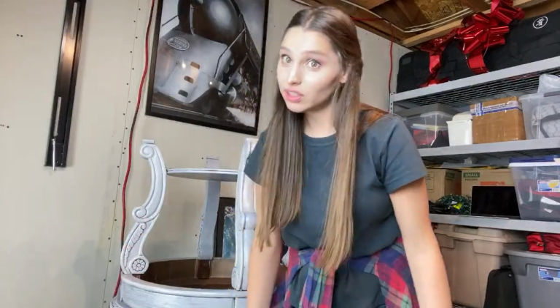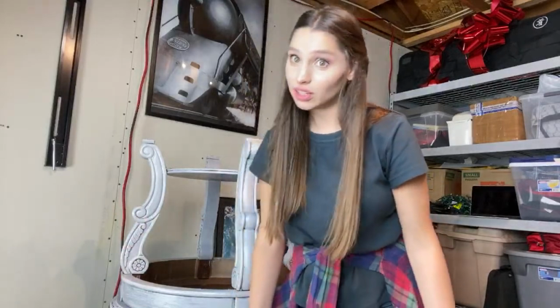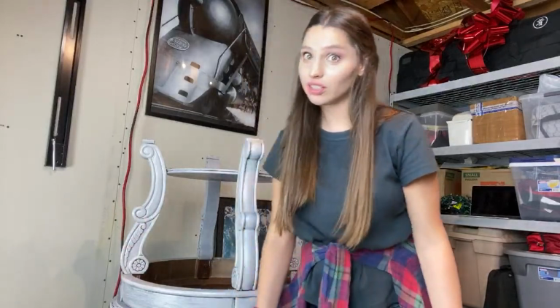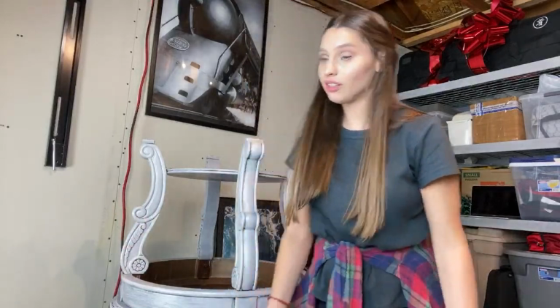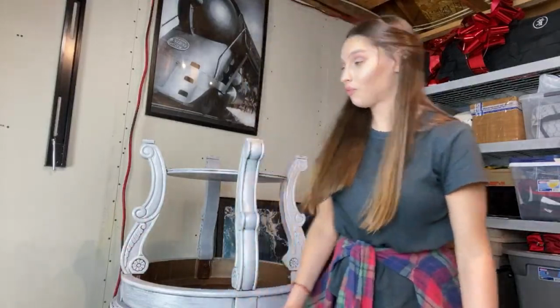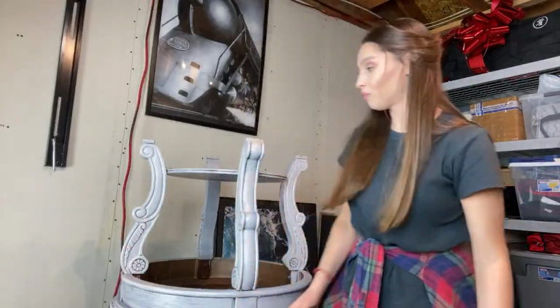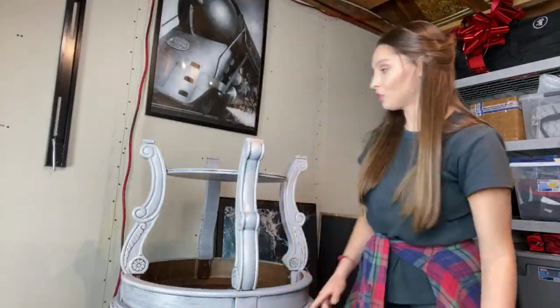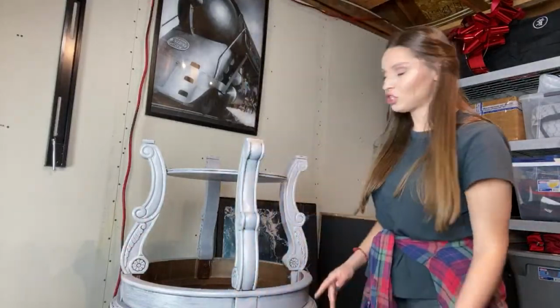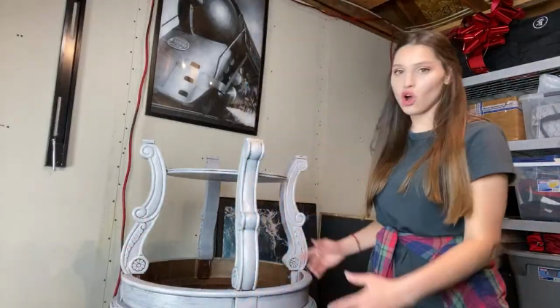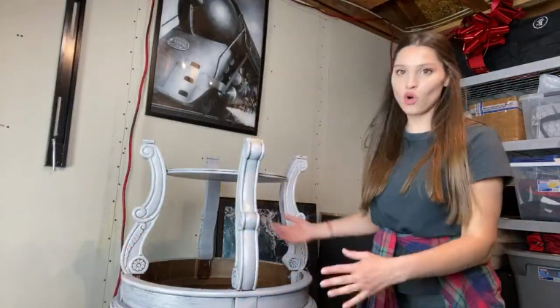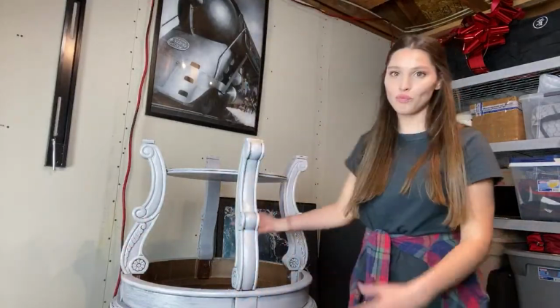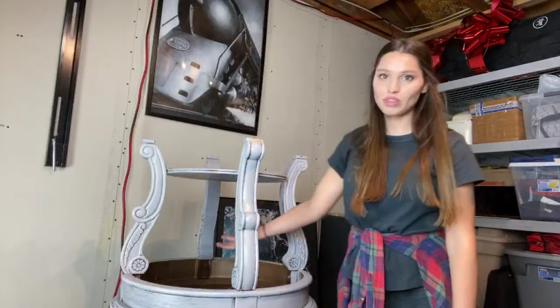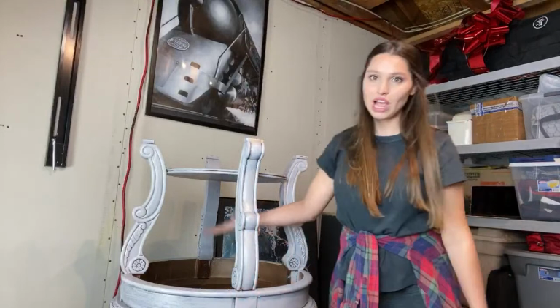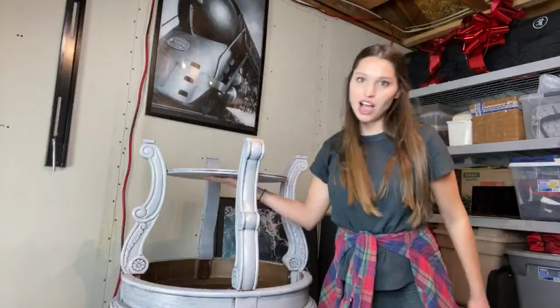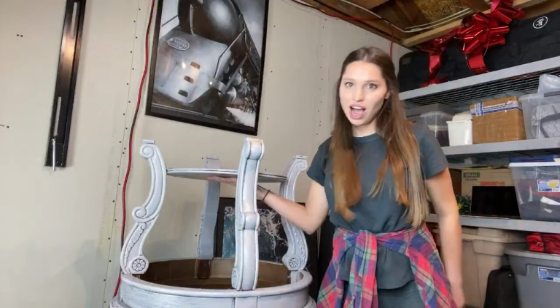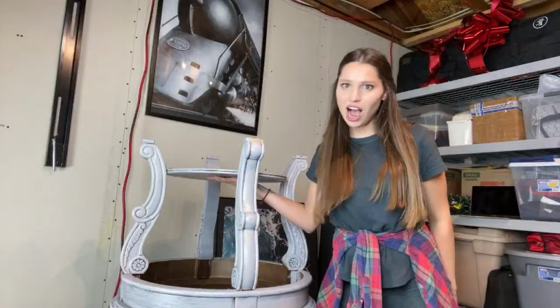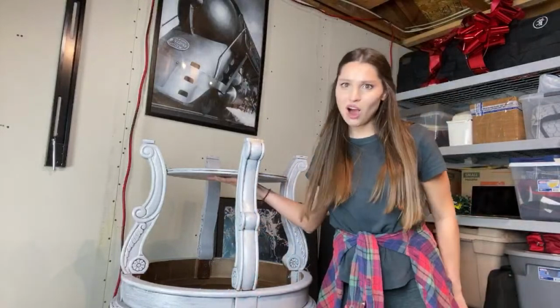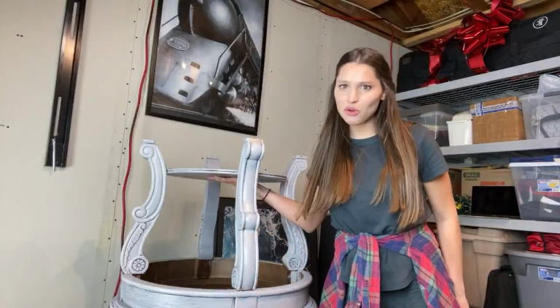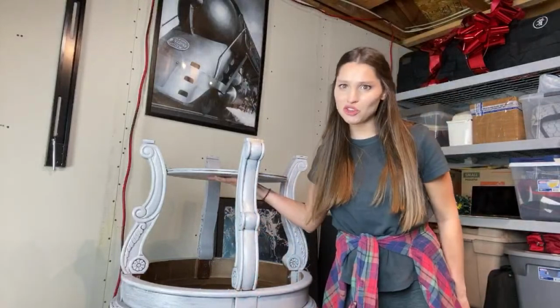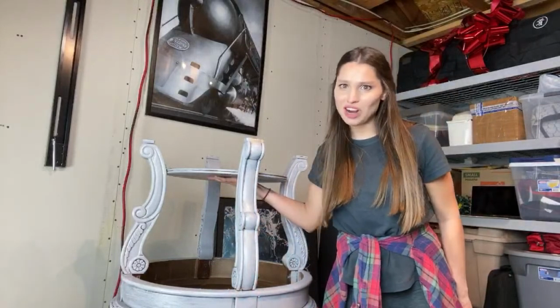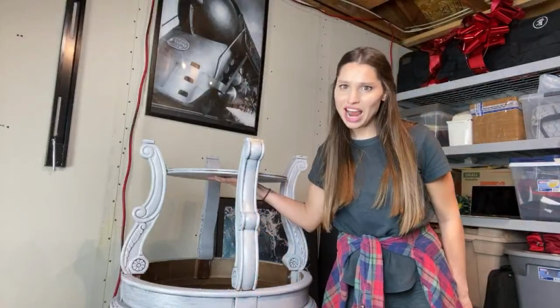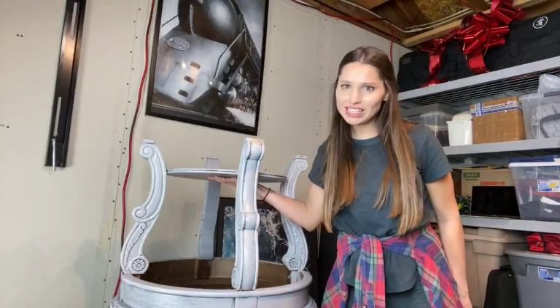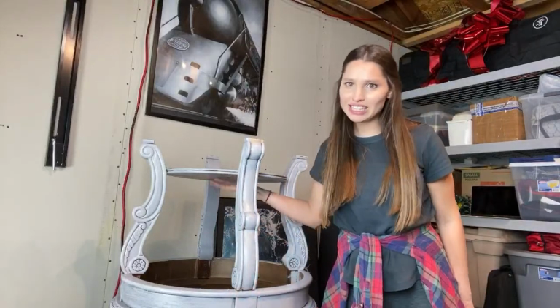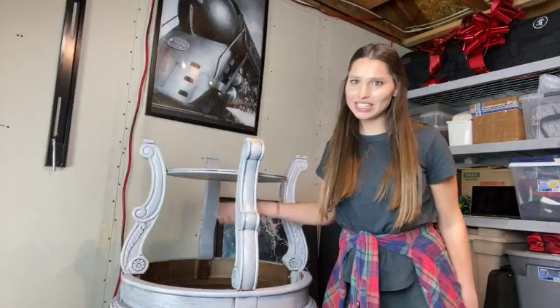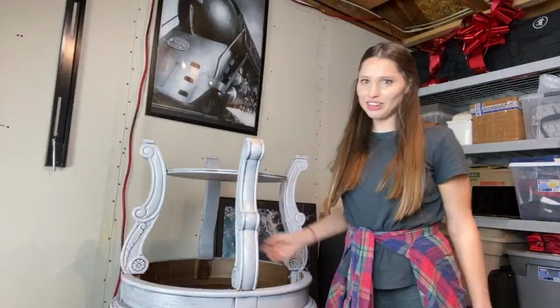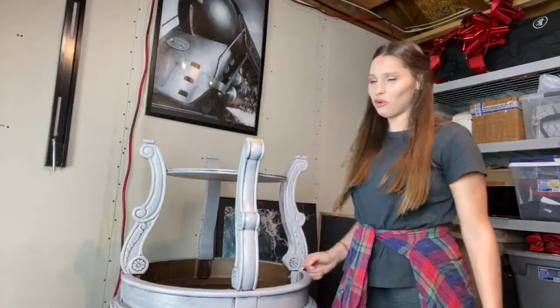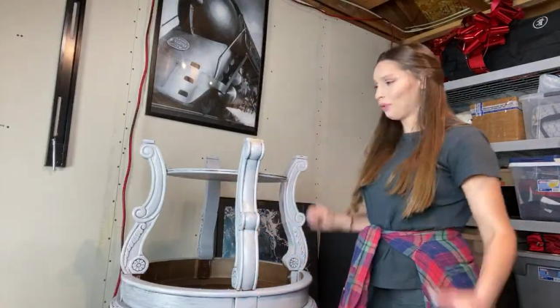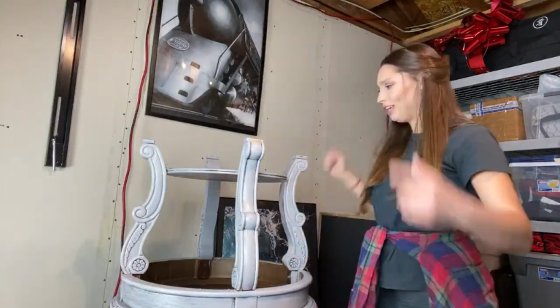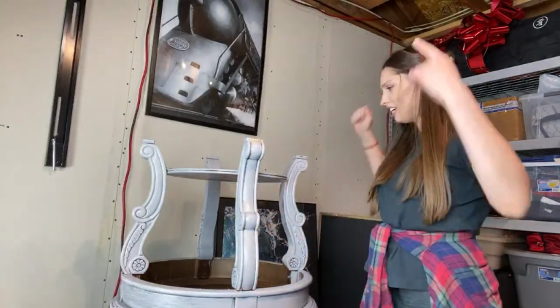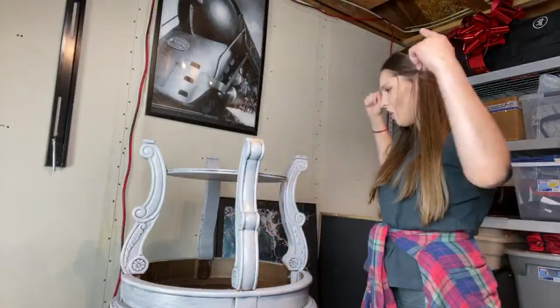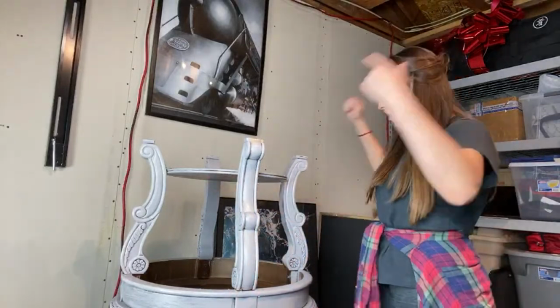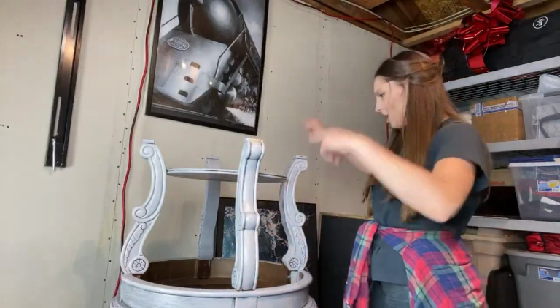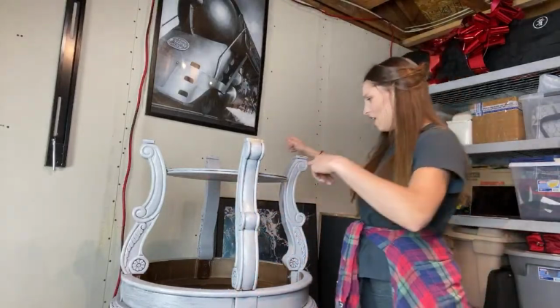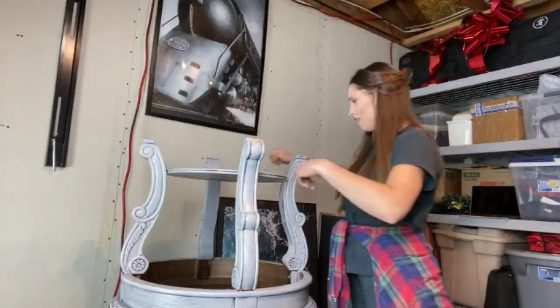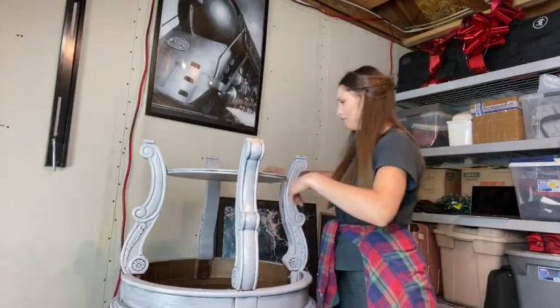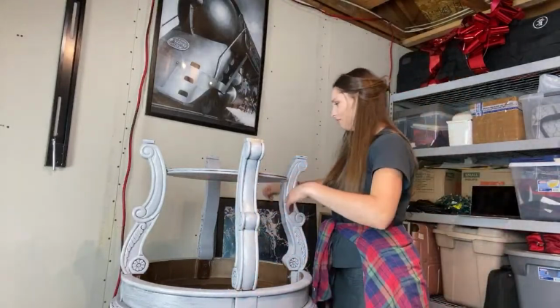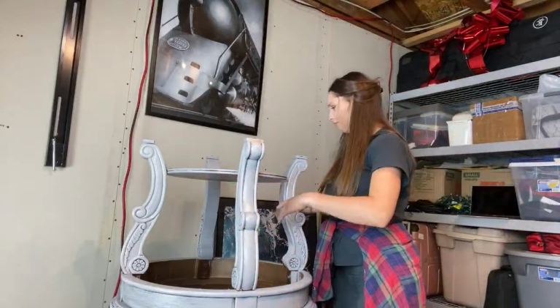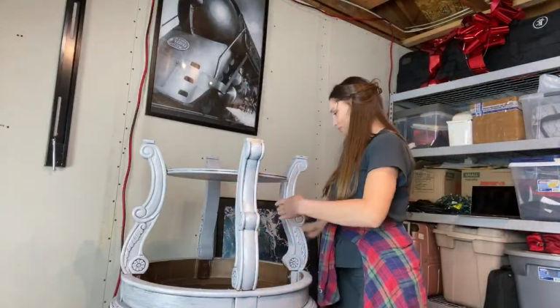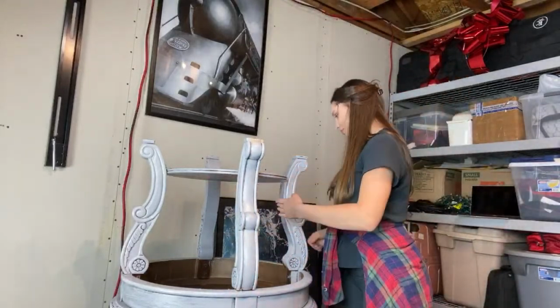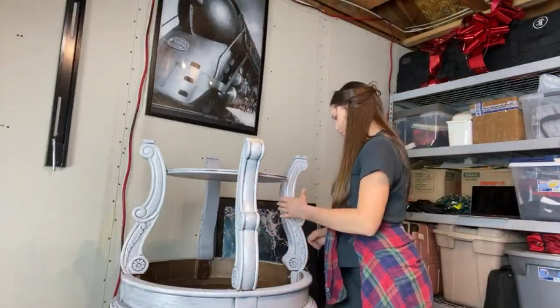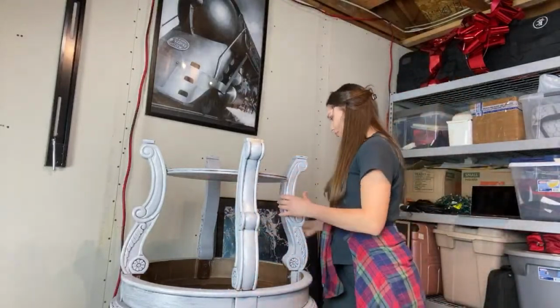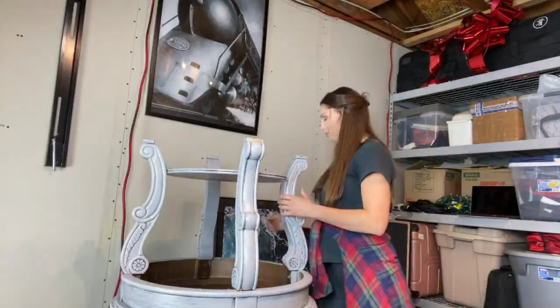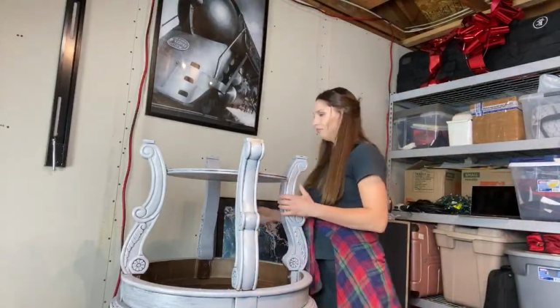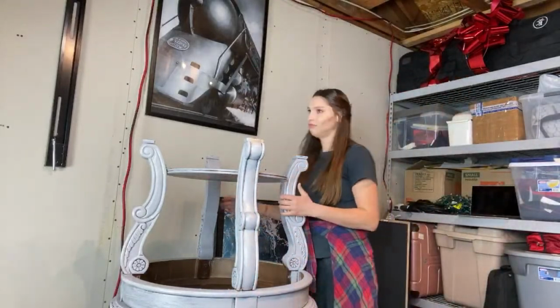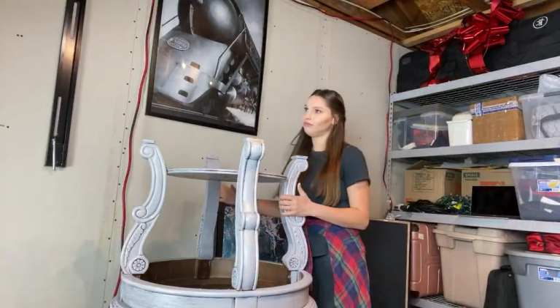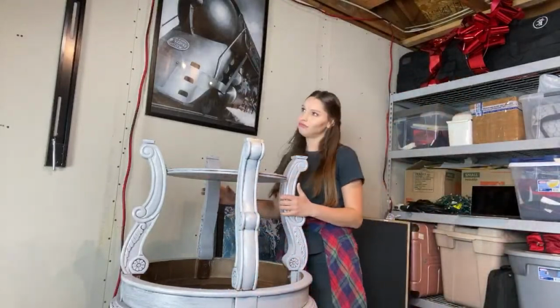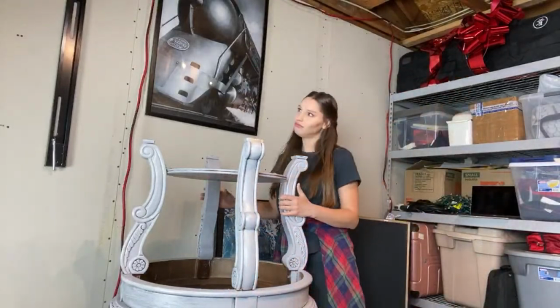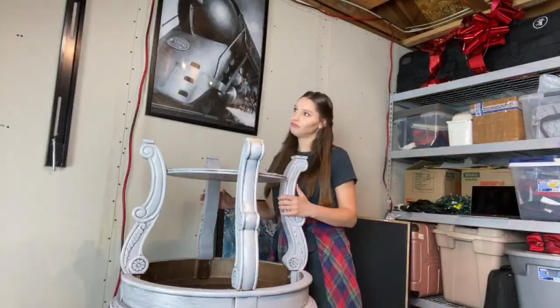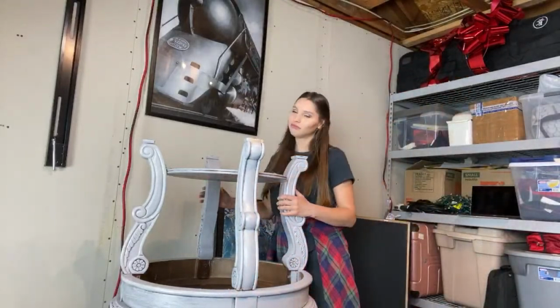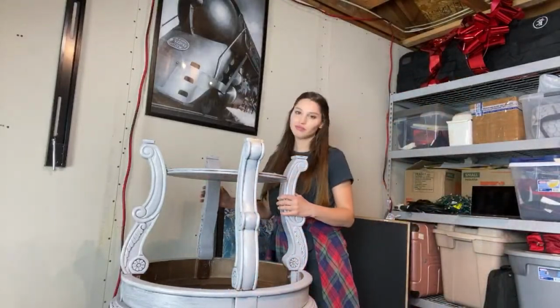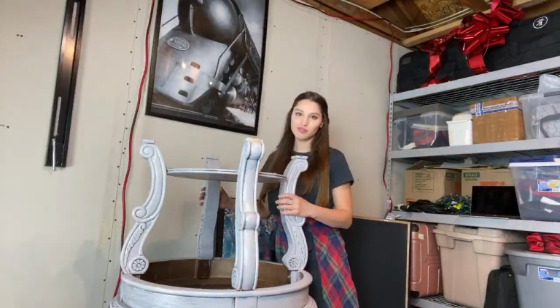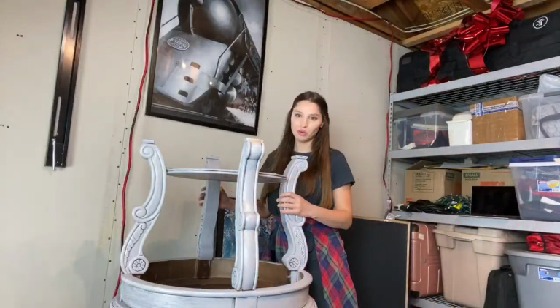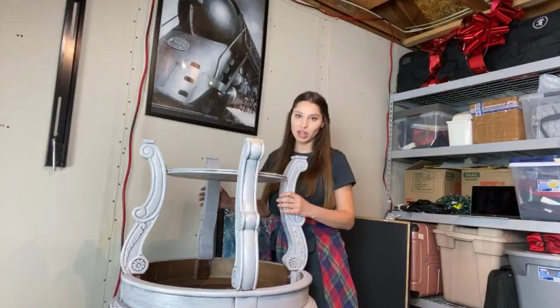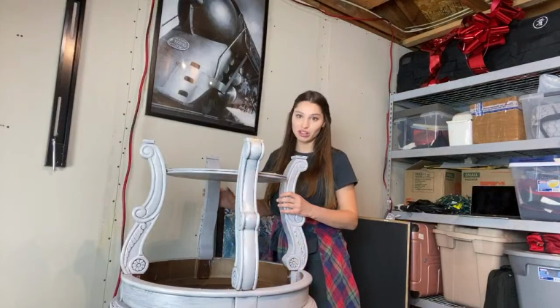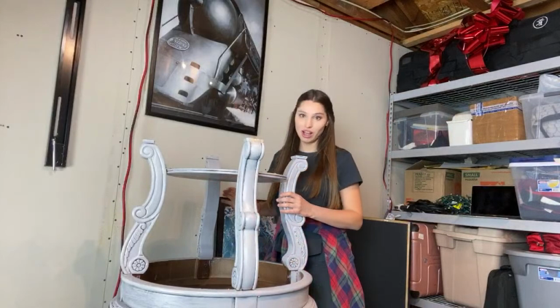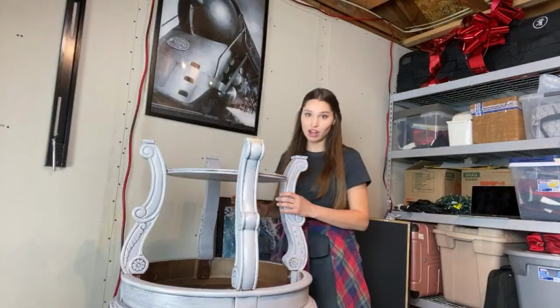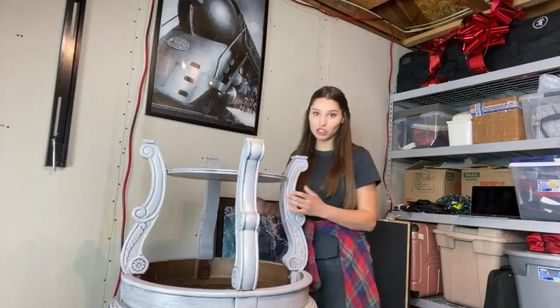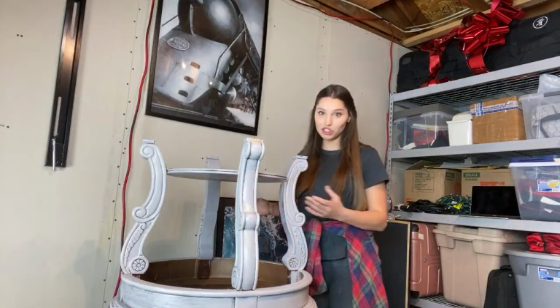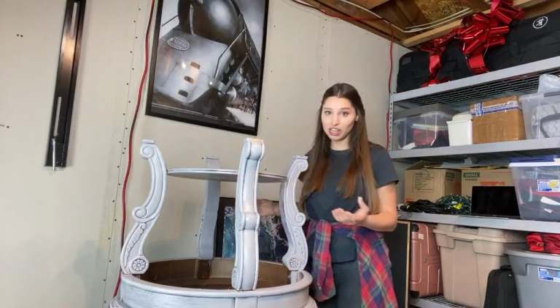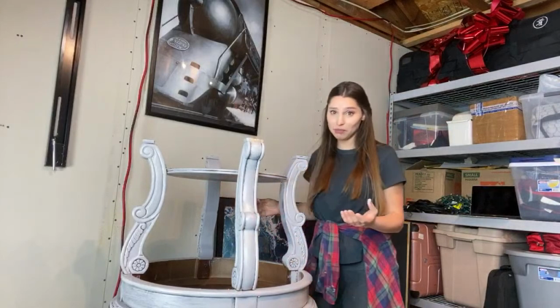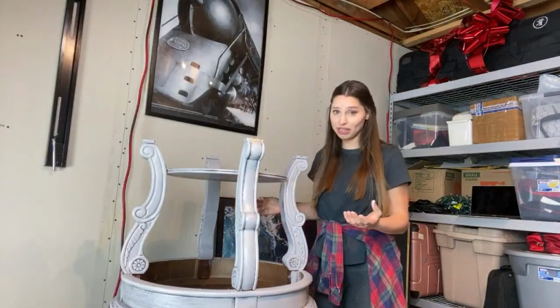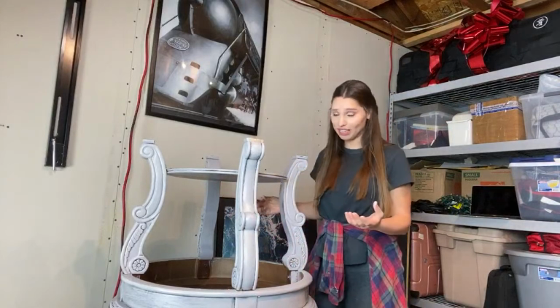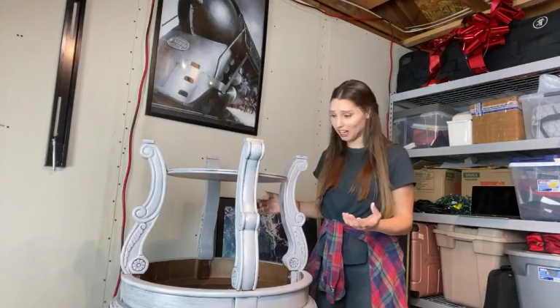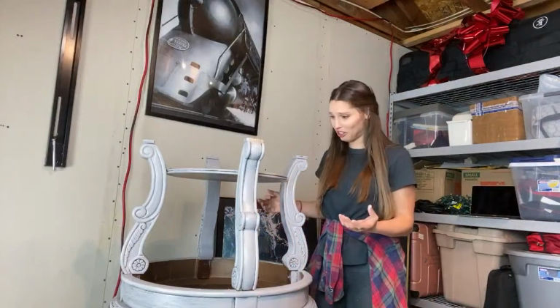So are we ready? How do you like my garage?